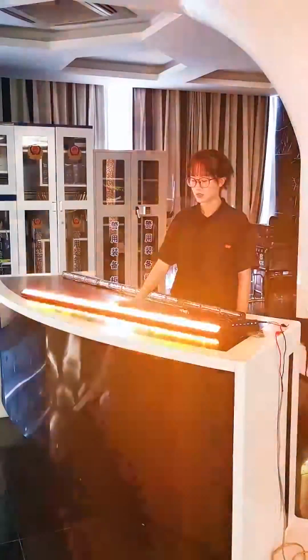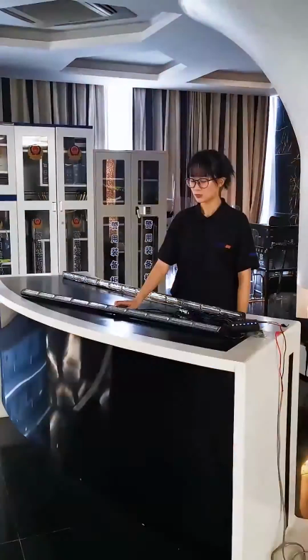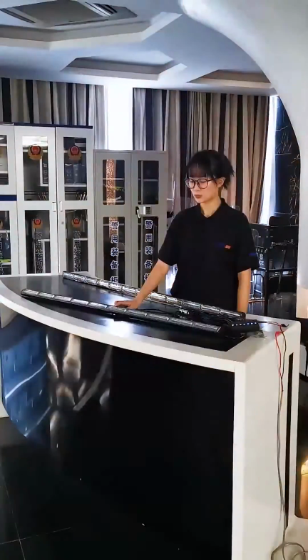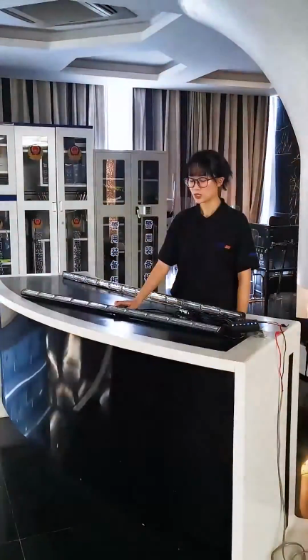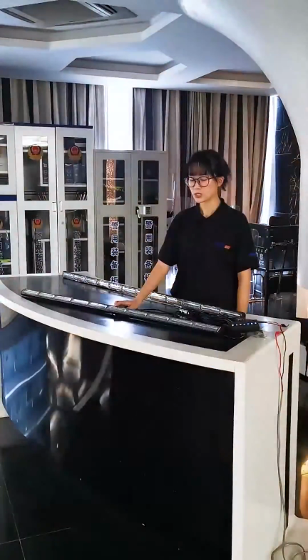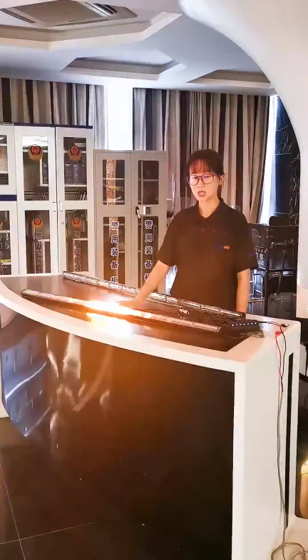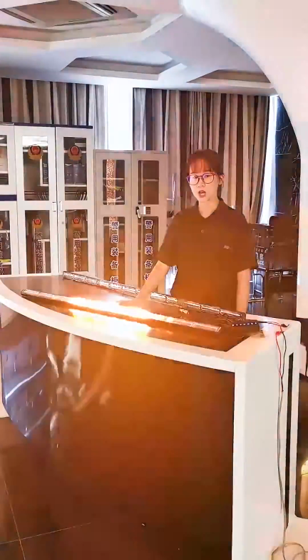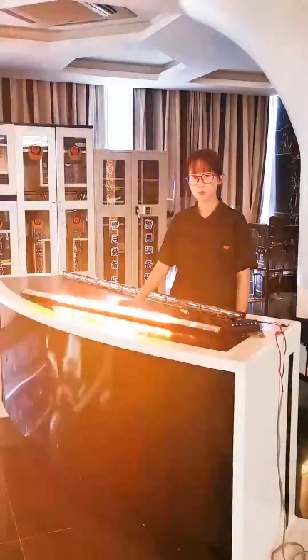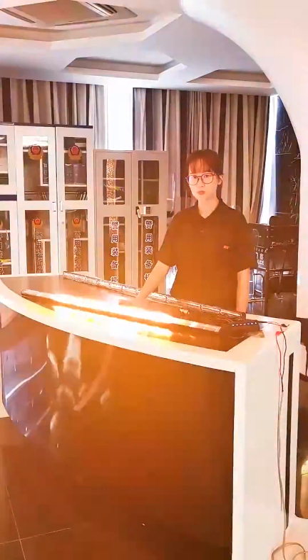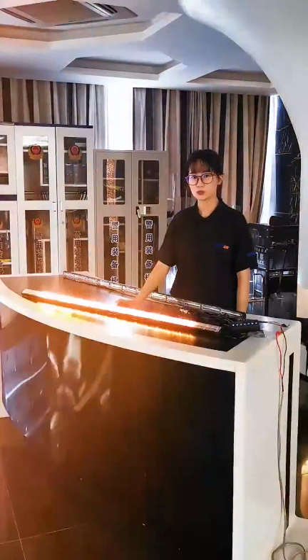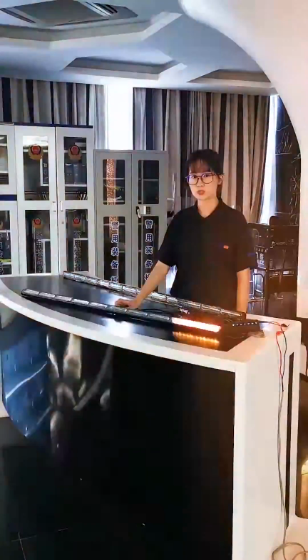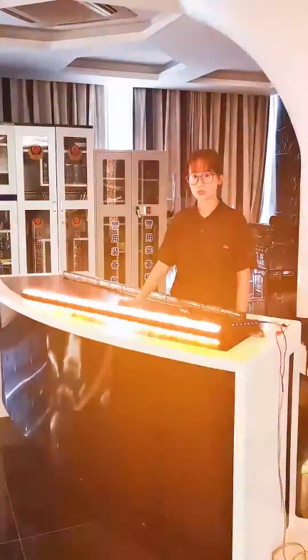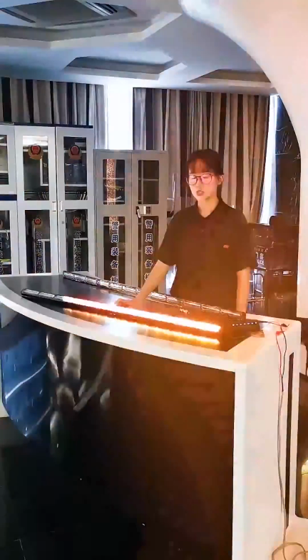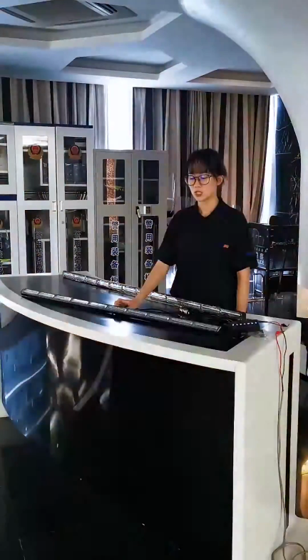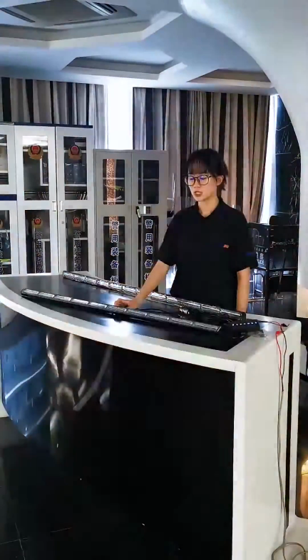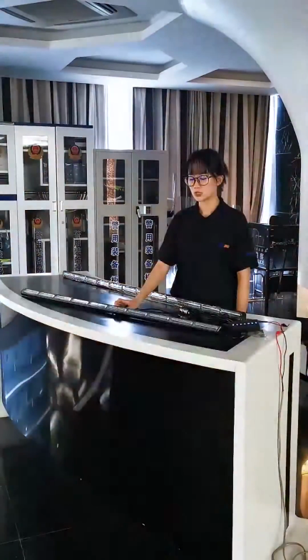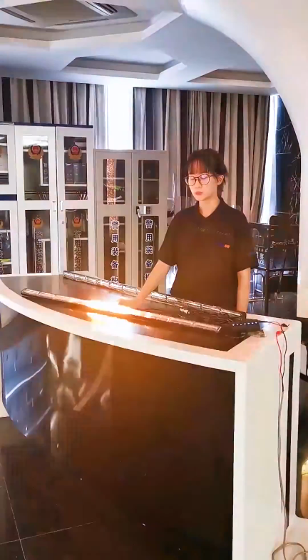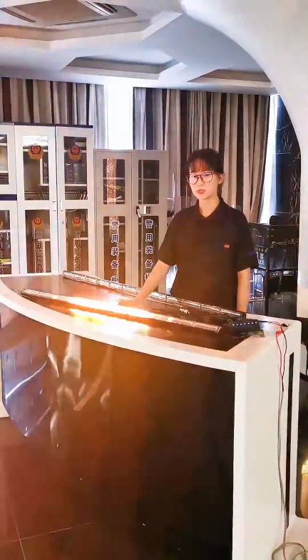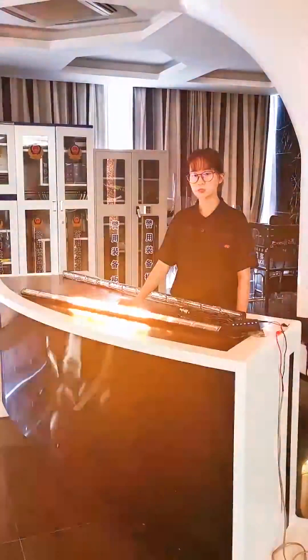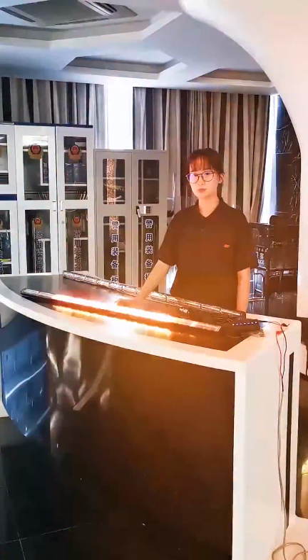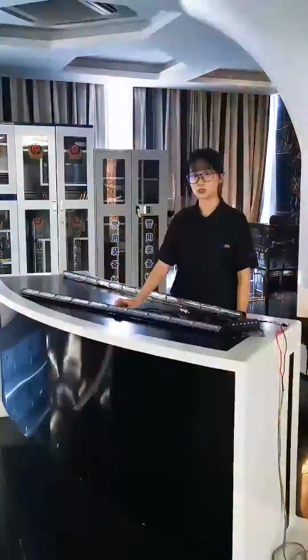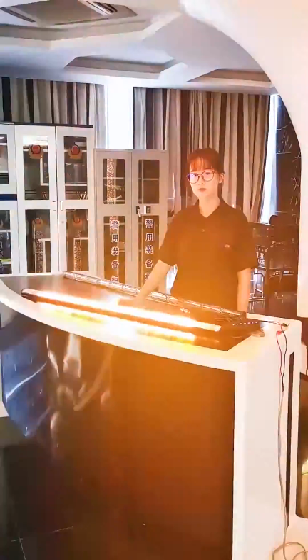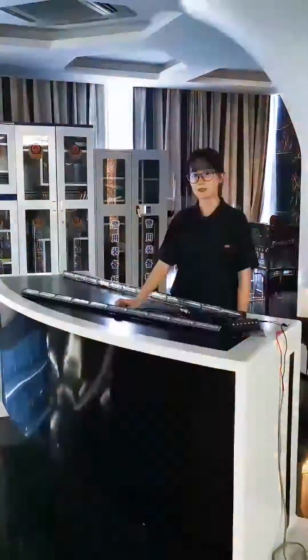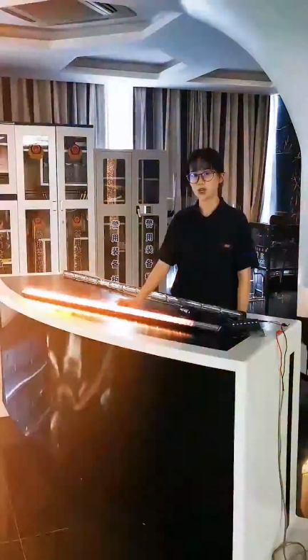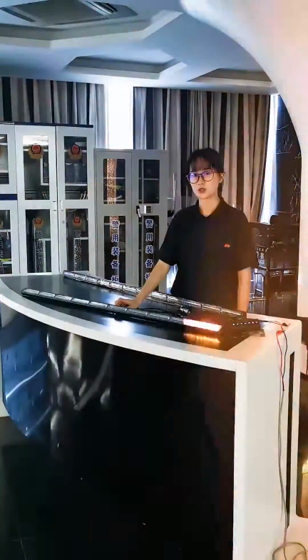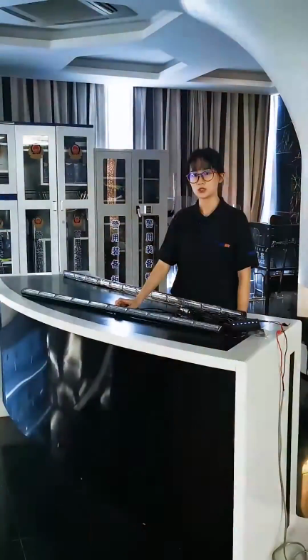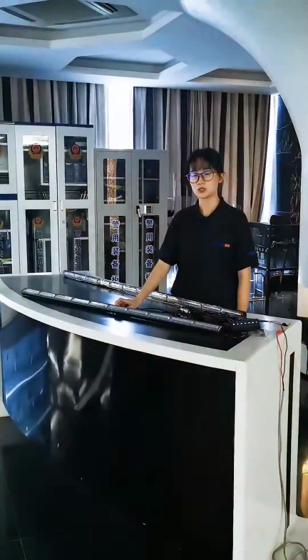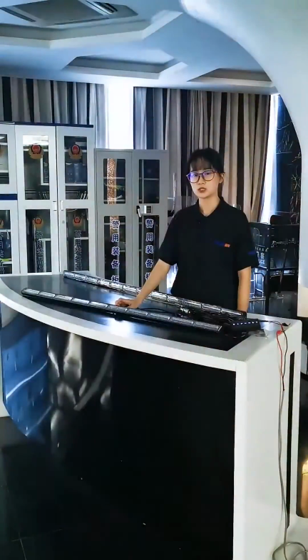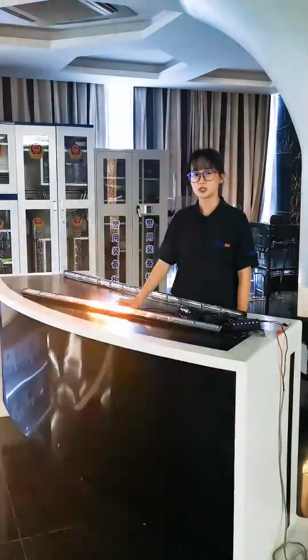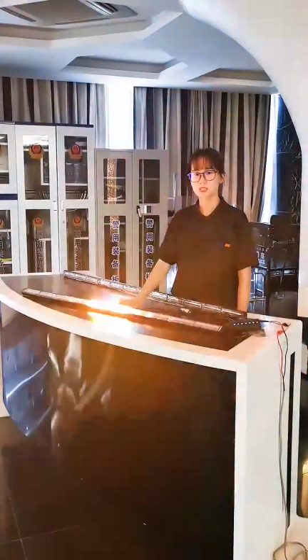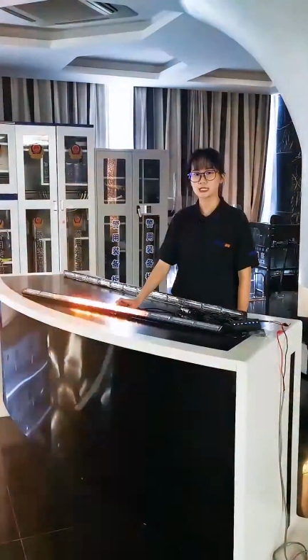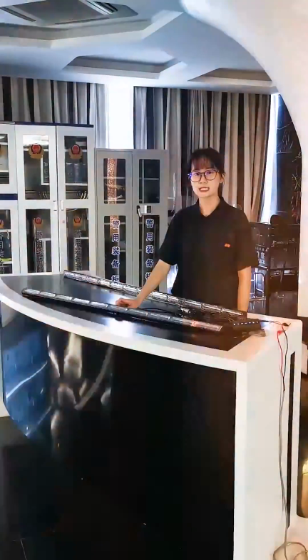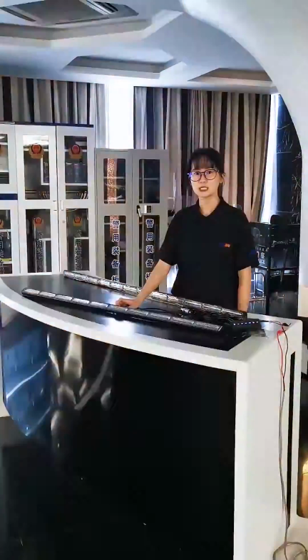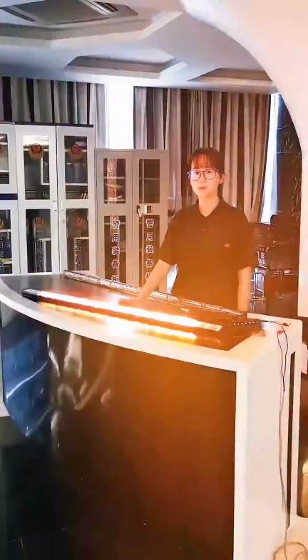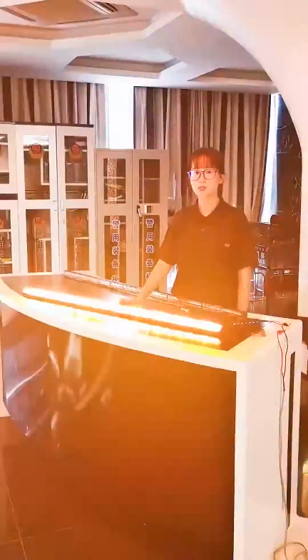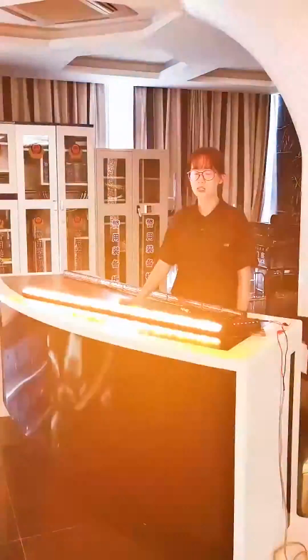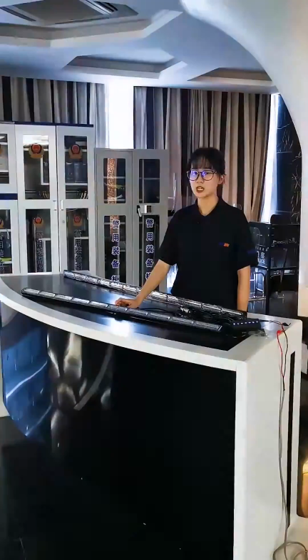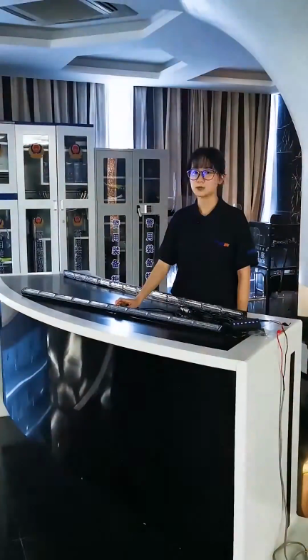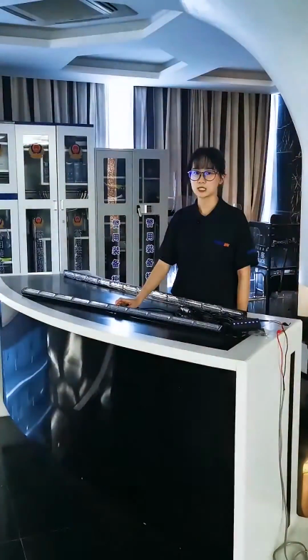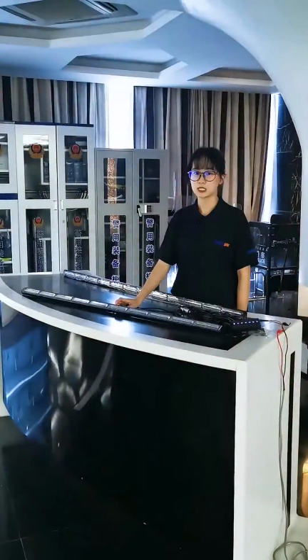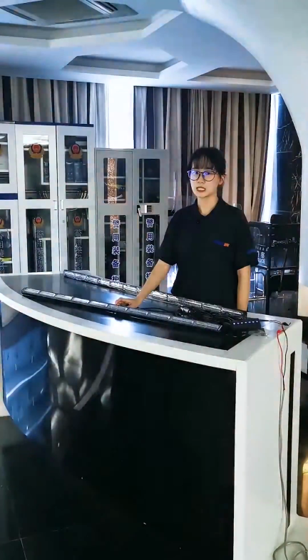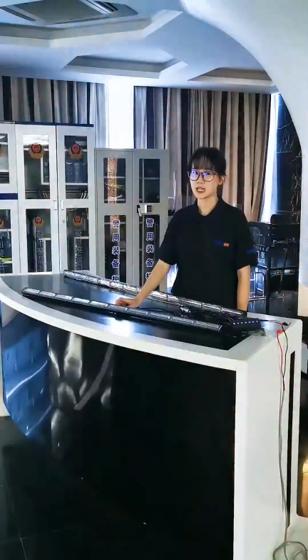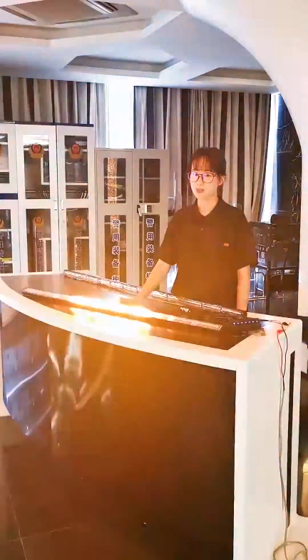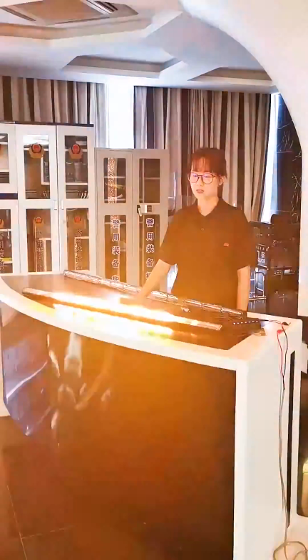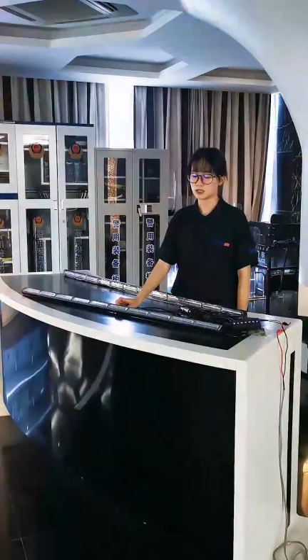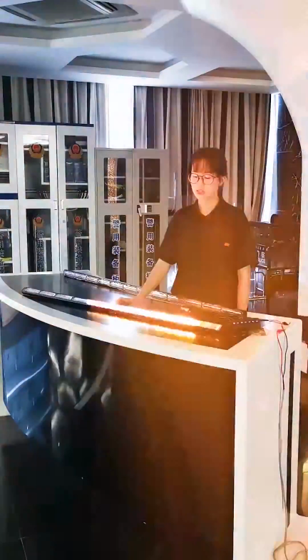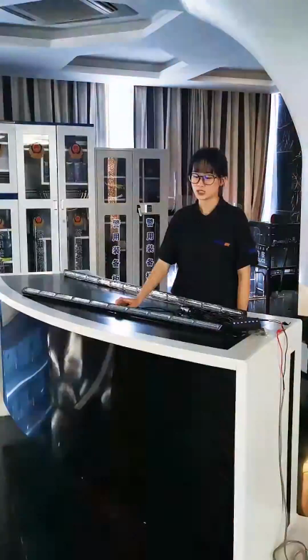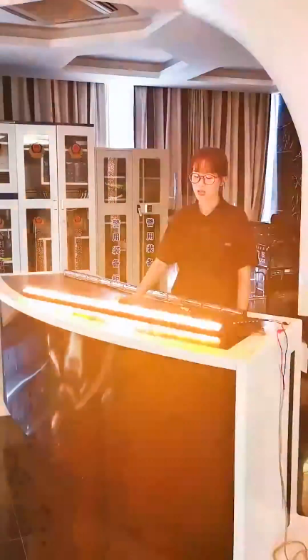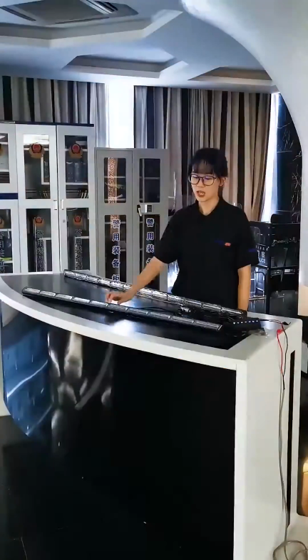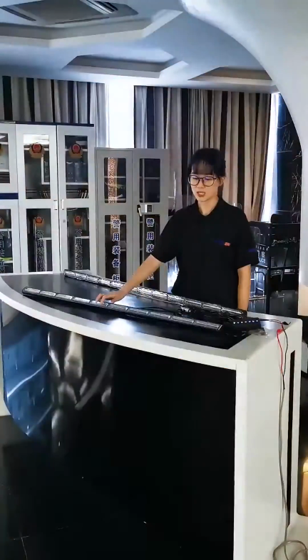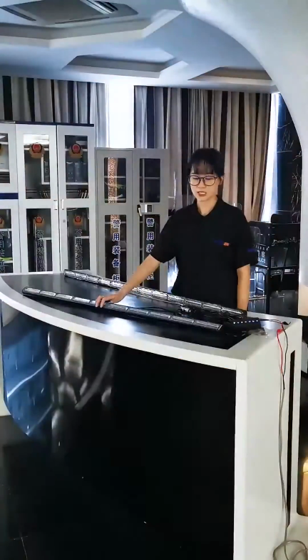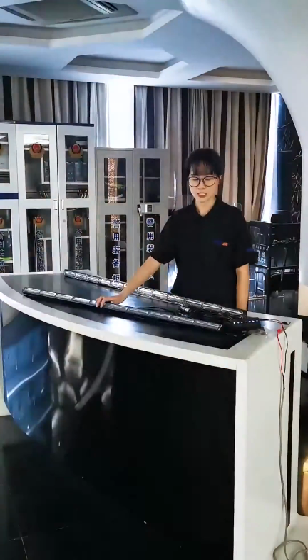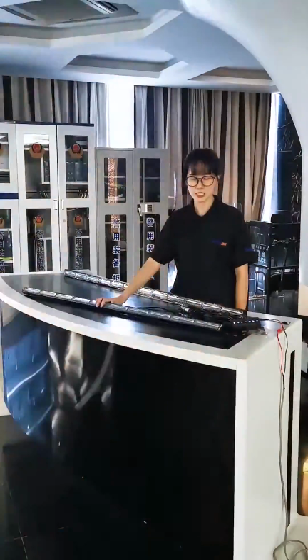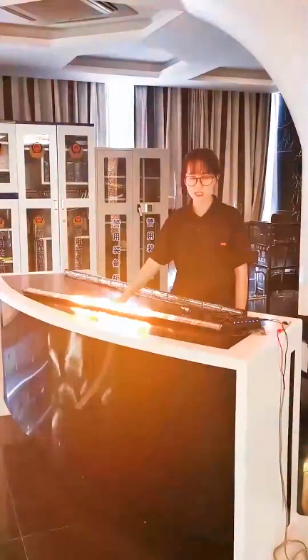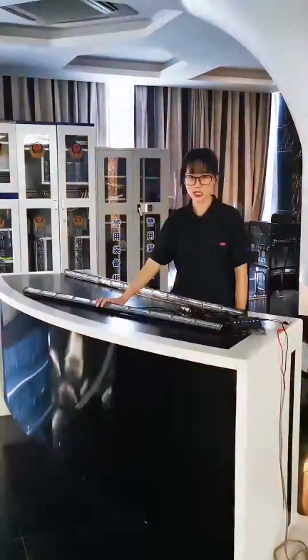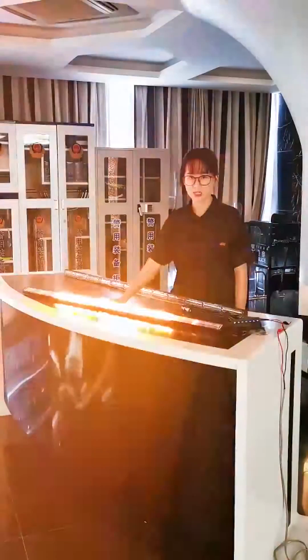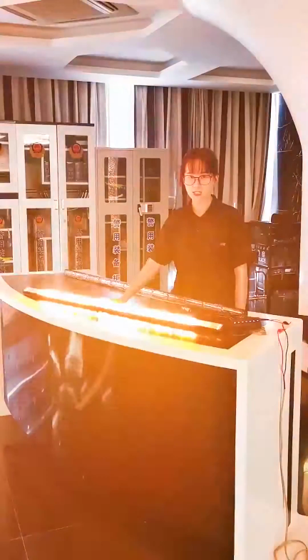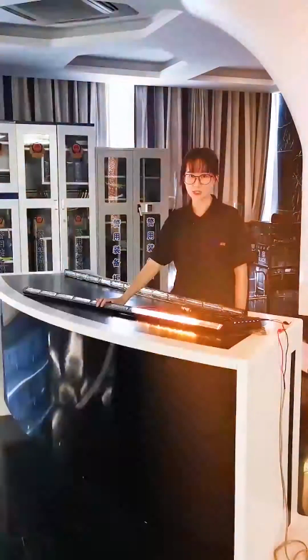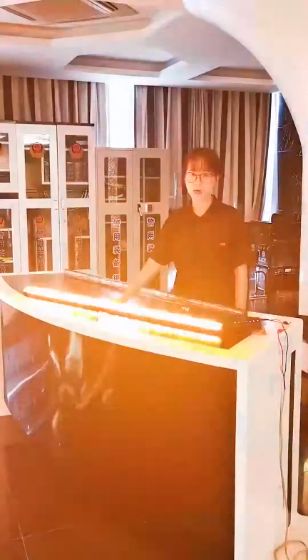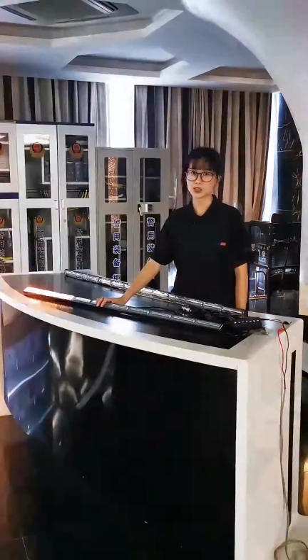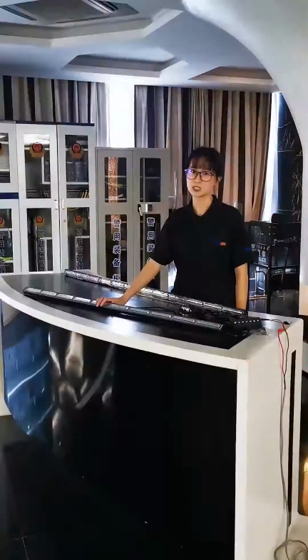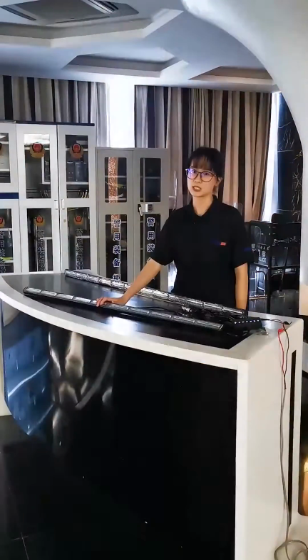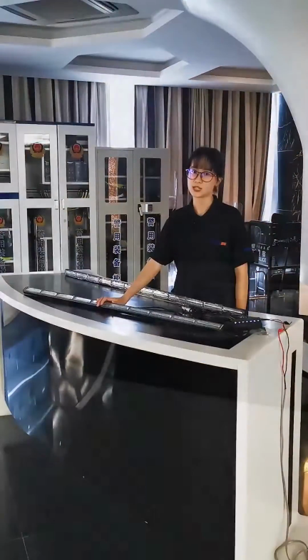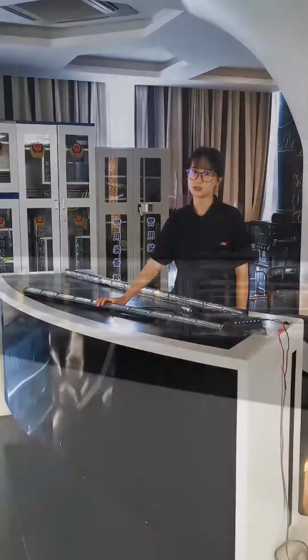Bright output, aluminum profile, clear polycarbonate lens, SAE and E-mark standard.